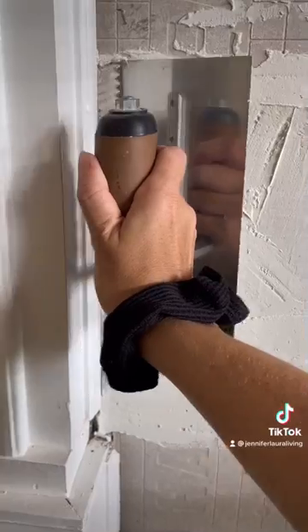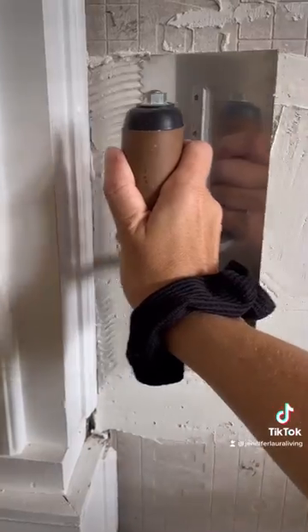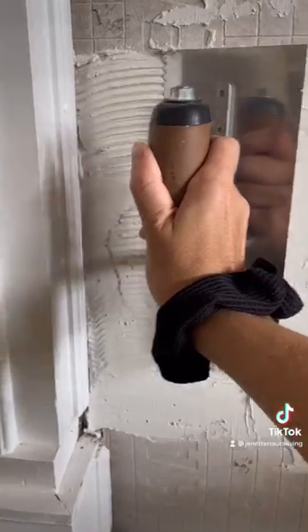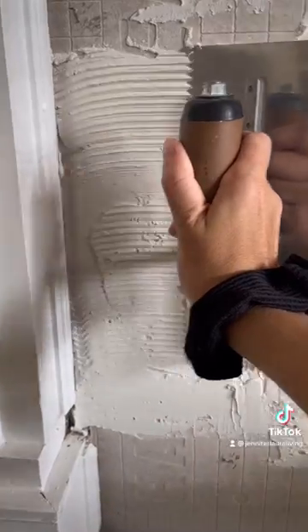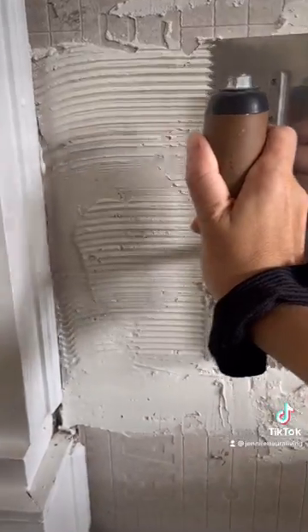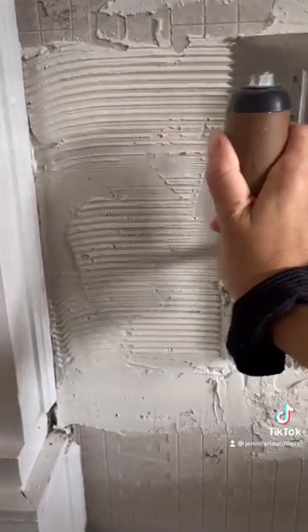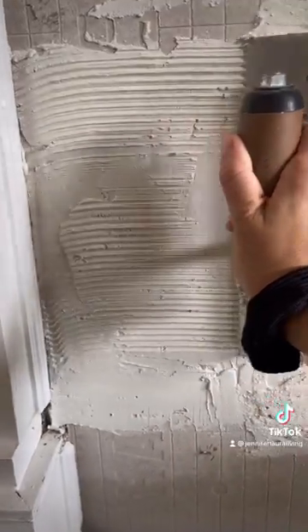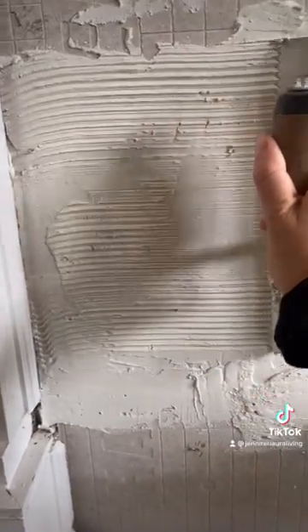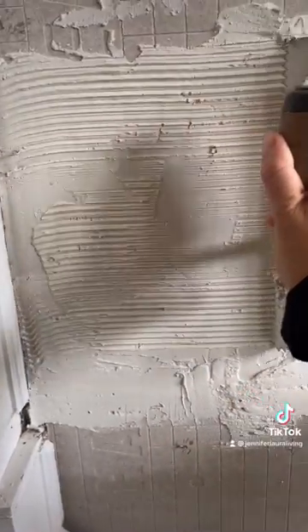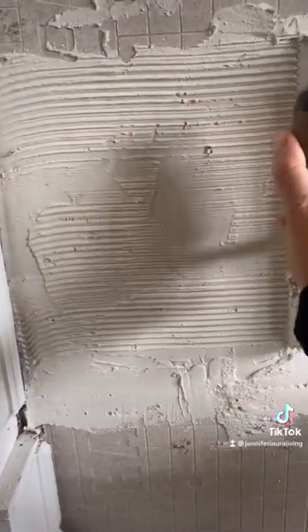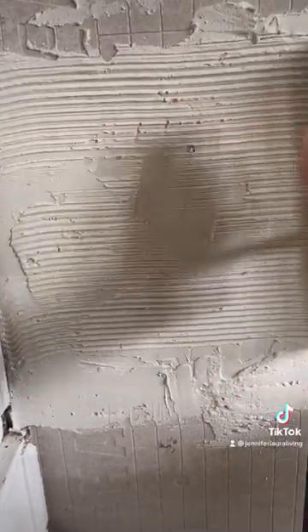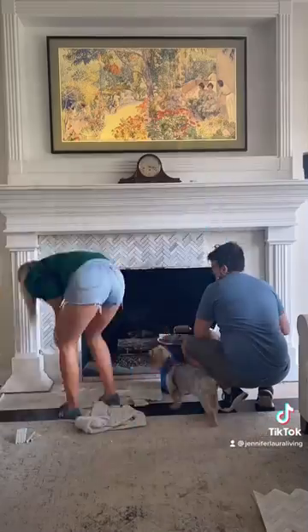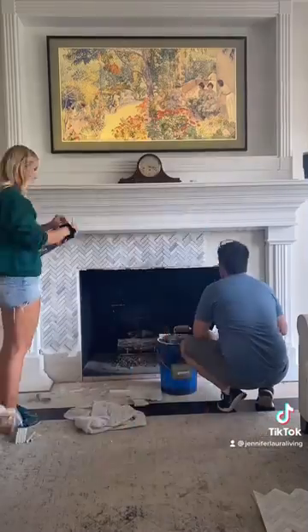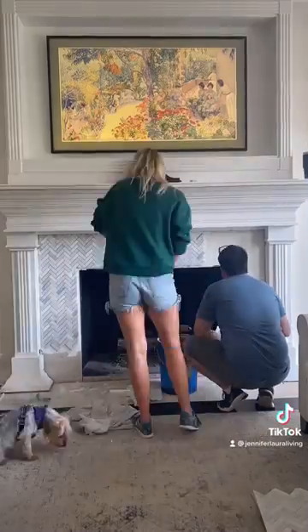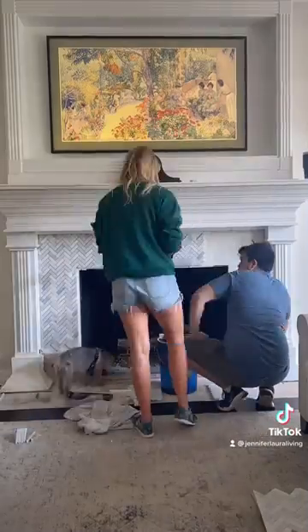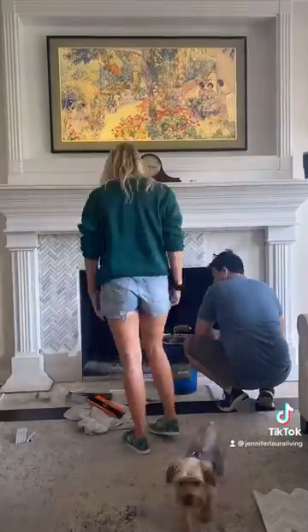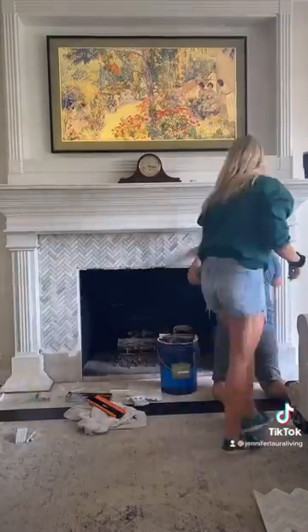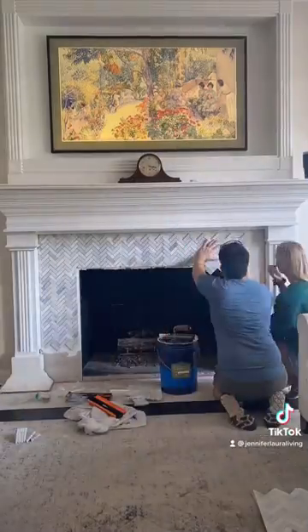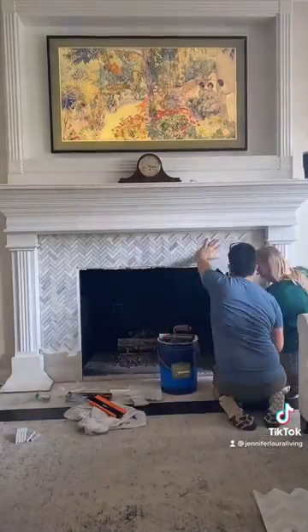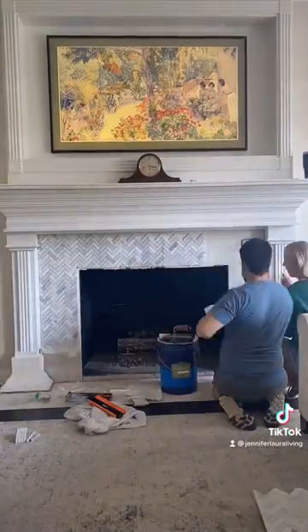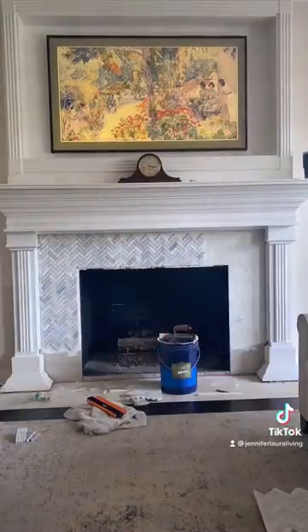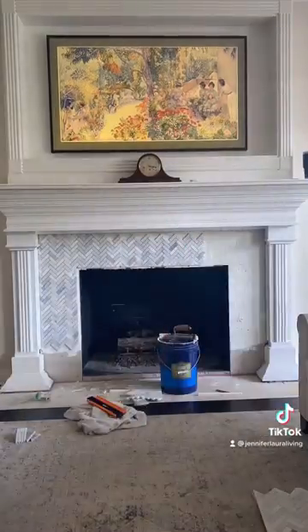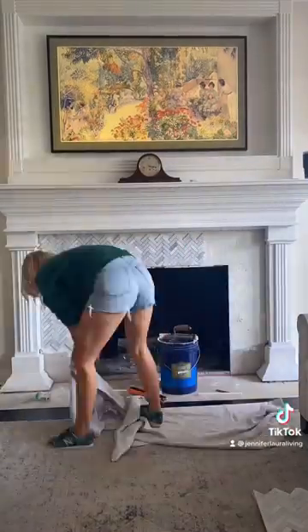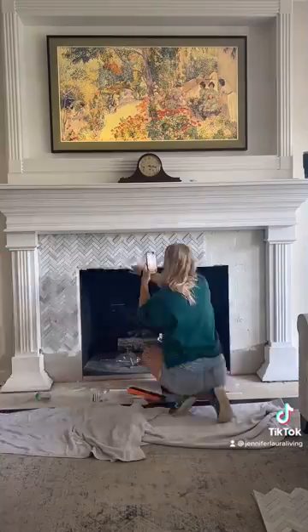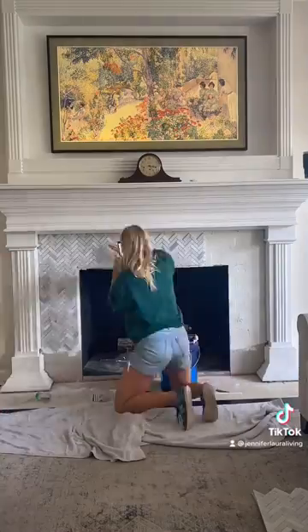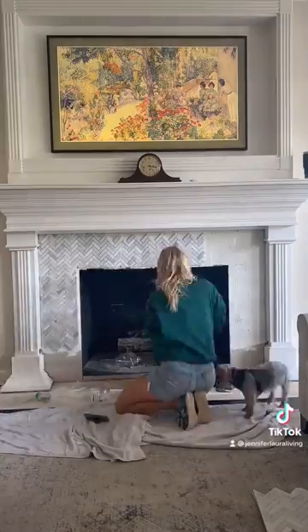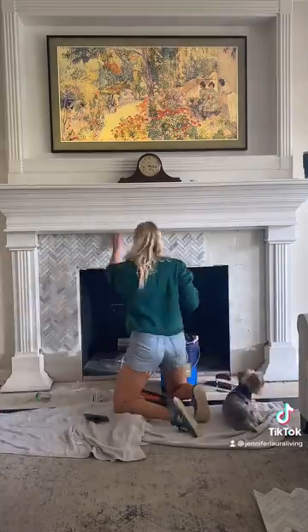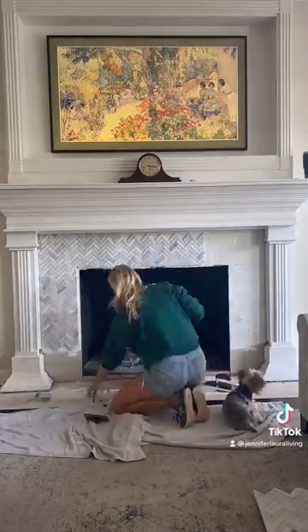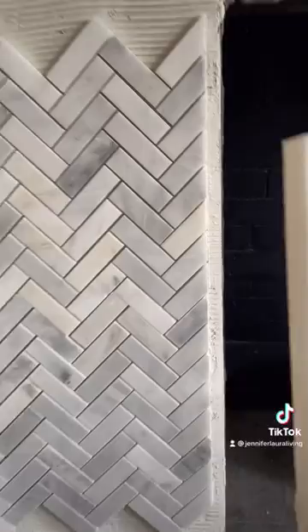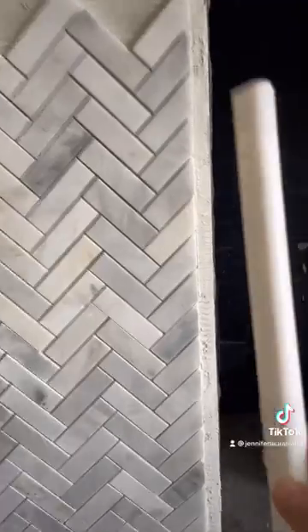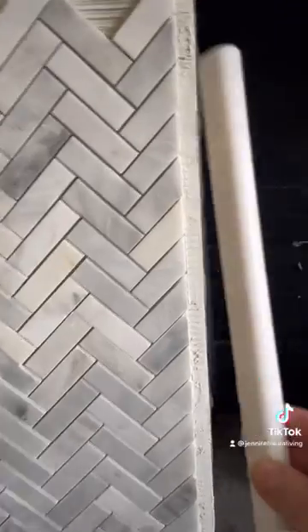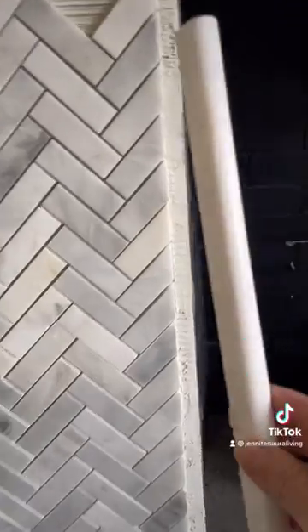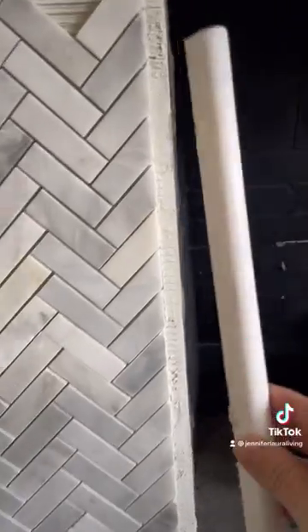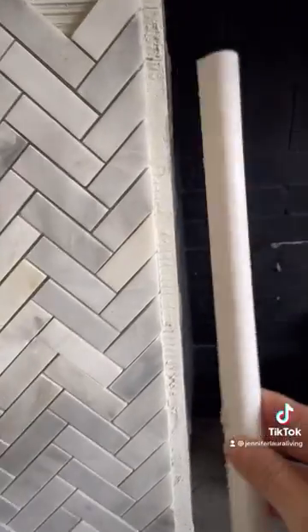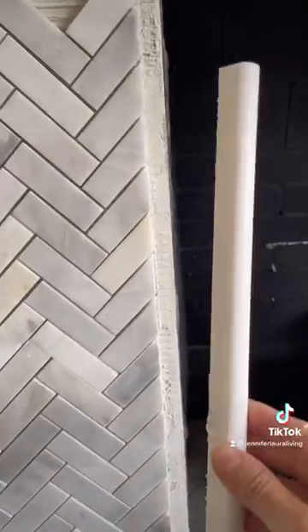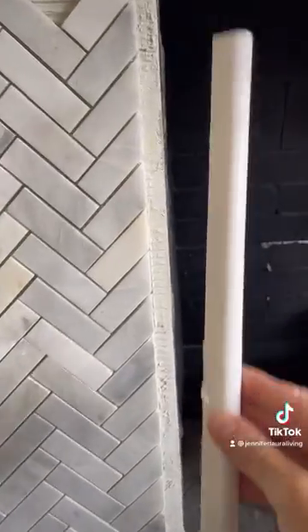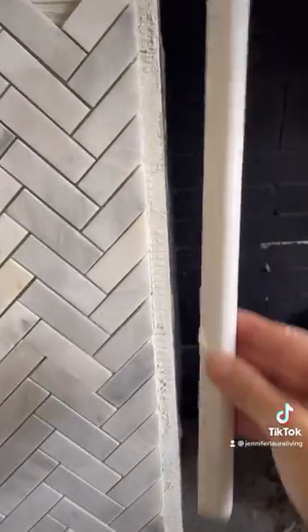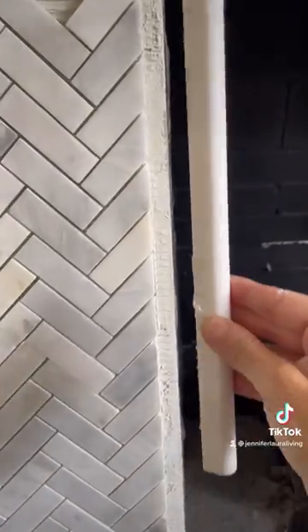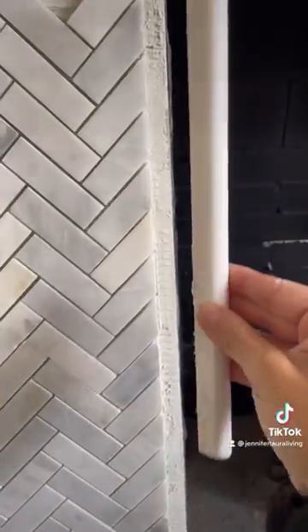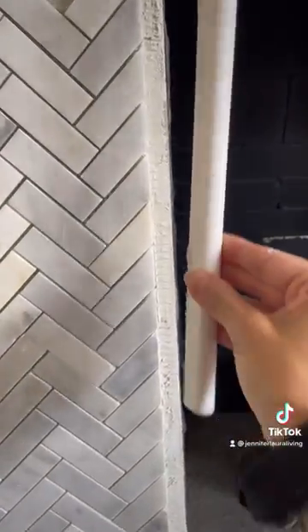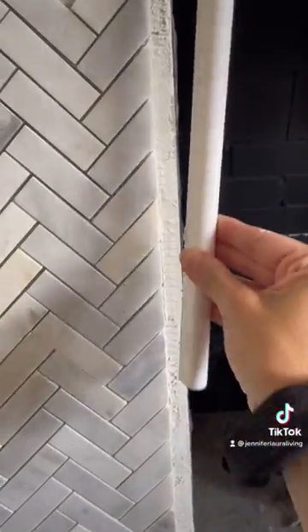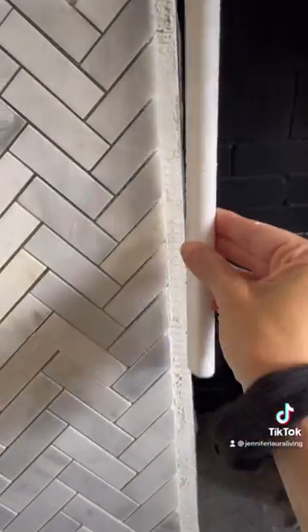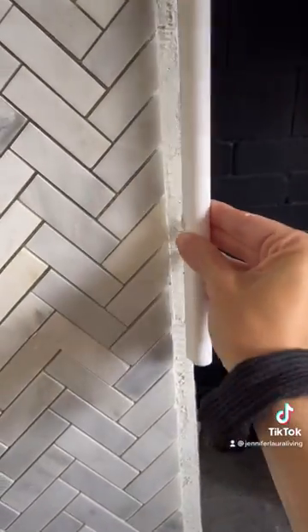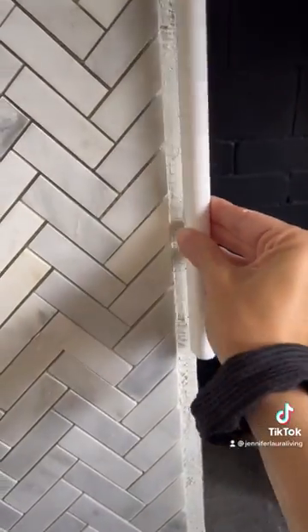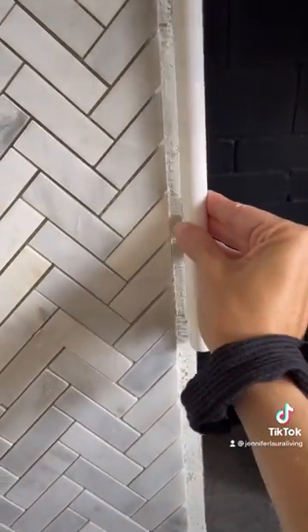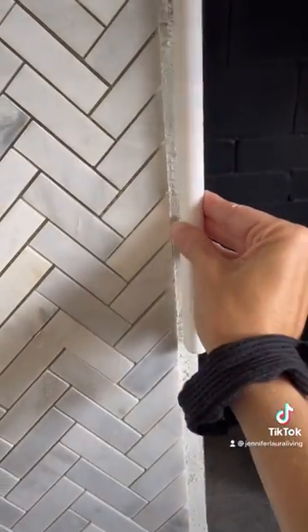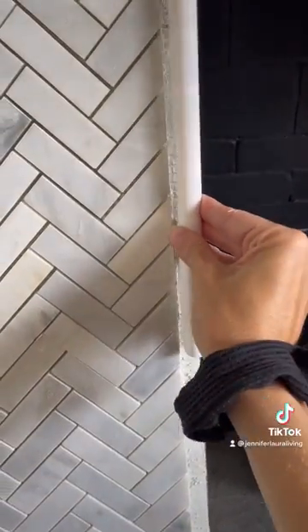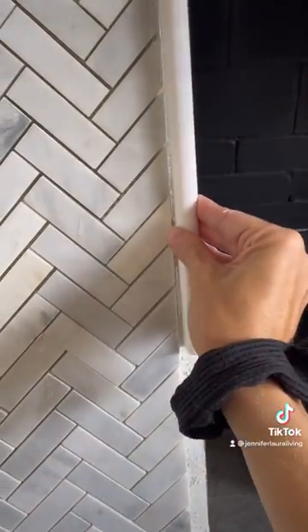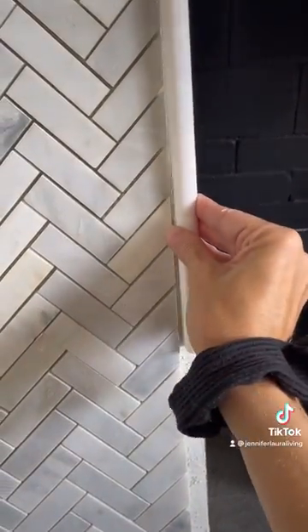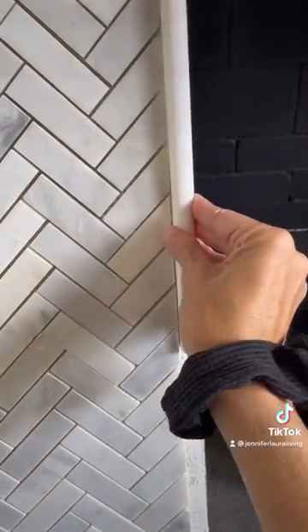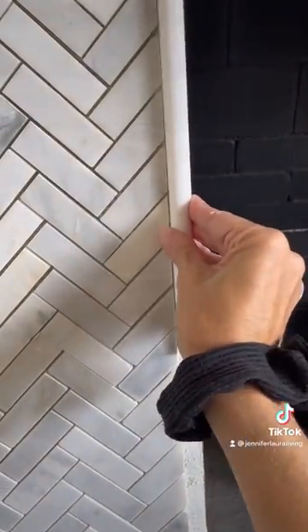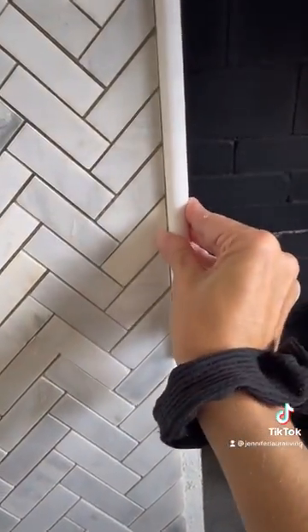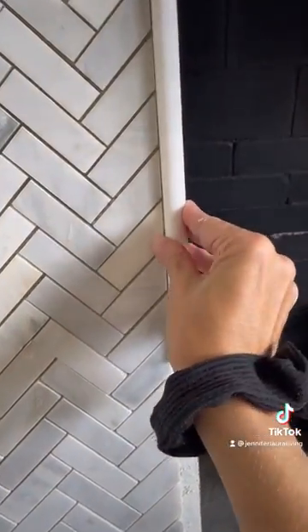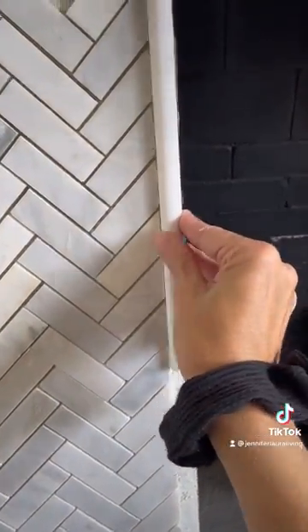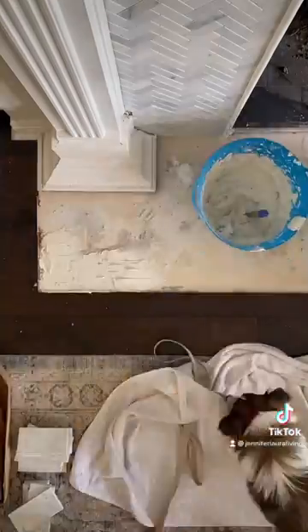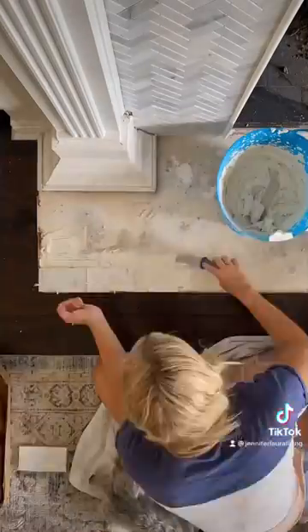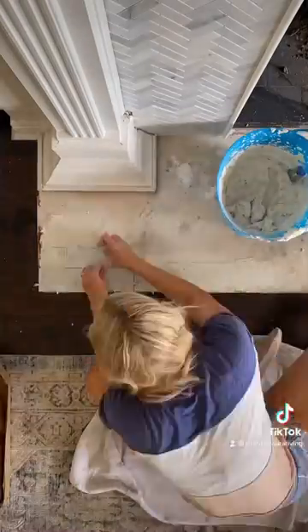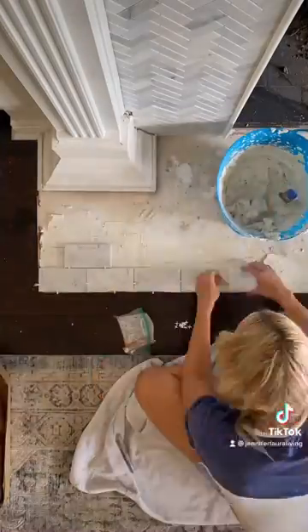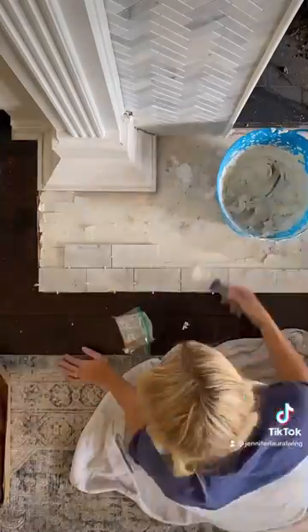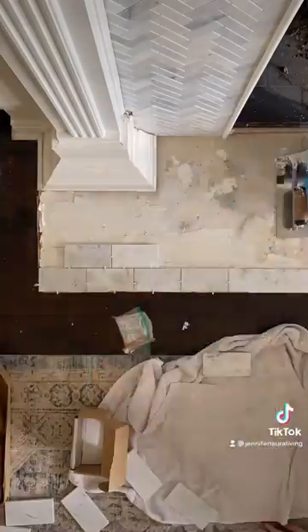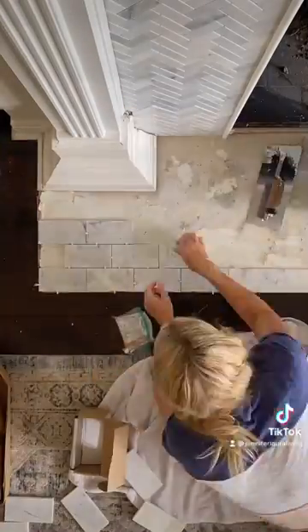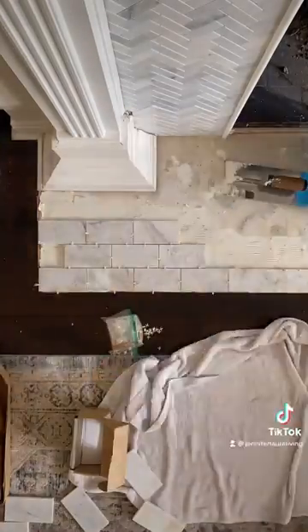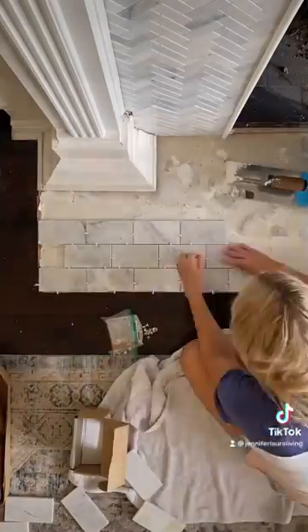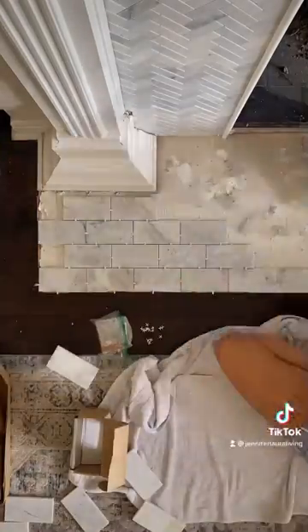My husband Chris cut the tiles while I applied the mortar. Having two people really sped up this process. I also highly recommend using an edging piece to finish off the inside edges.